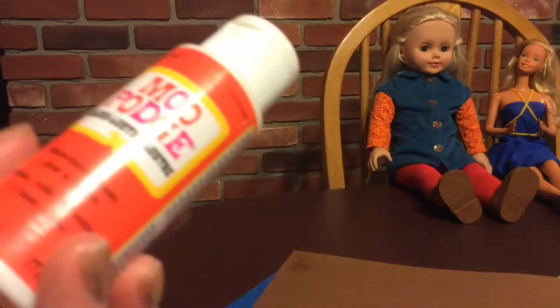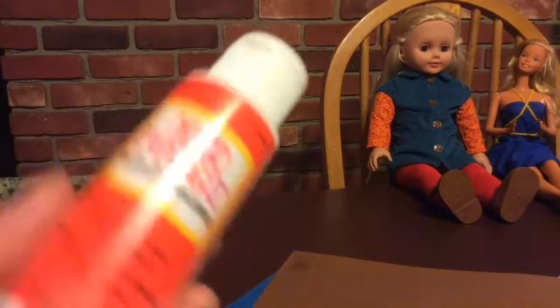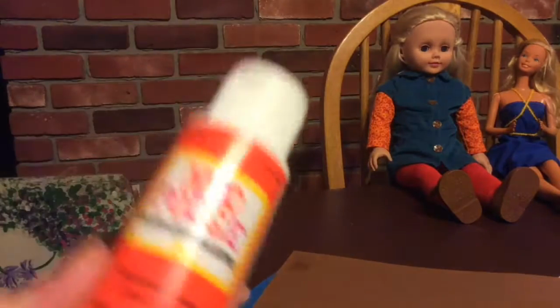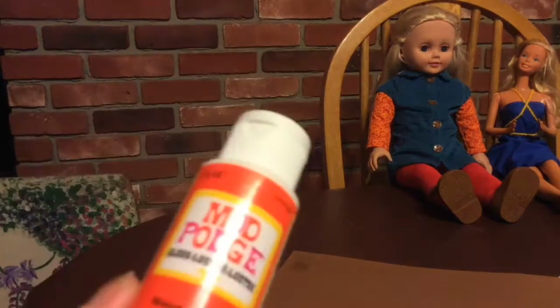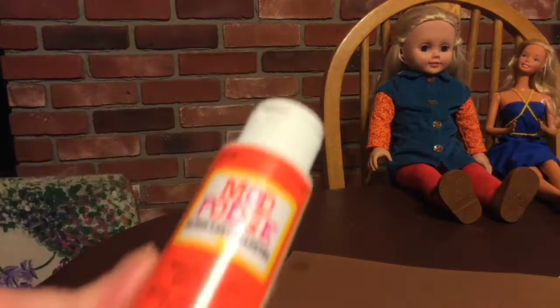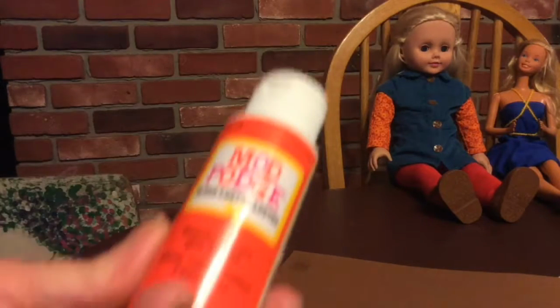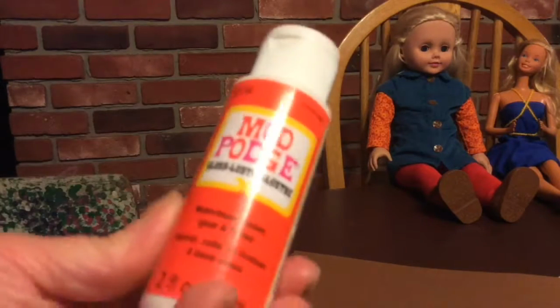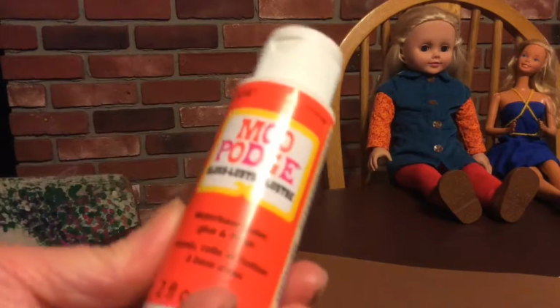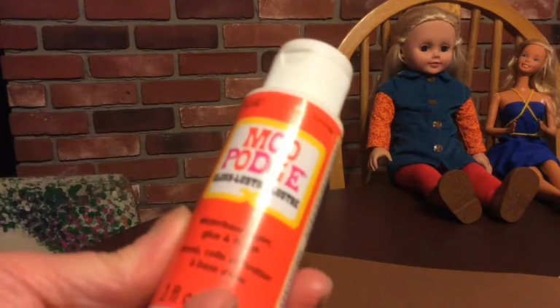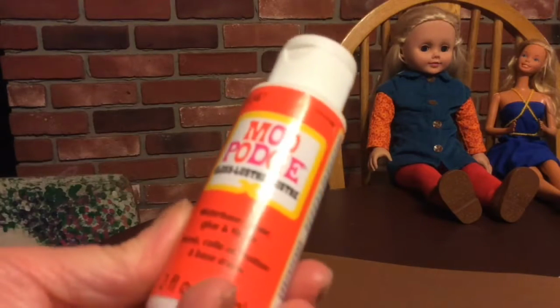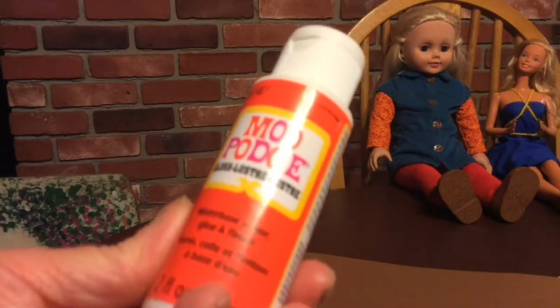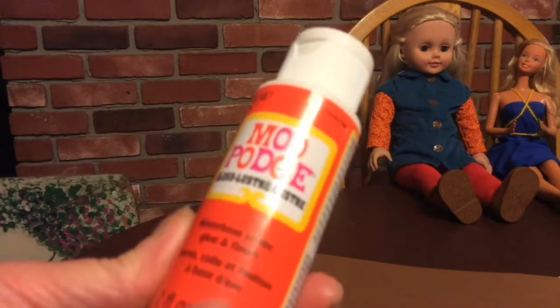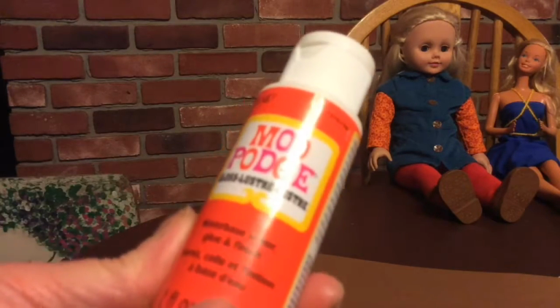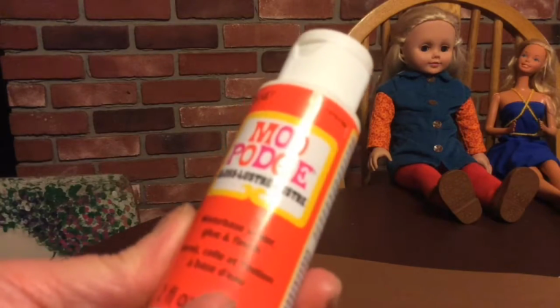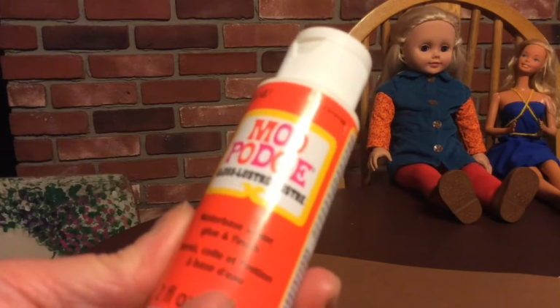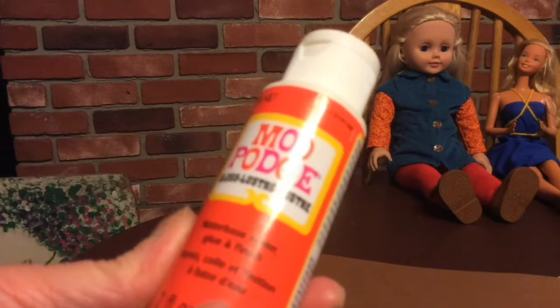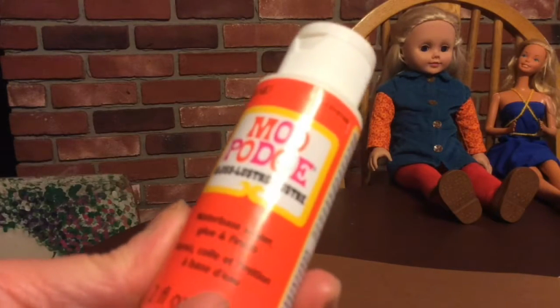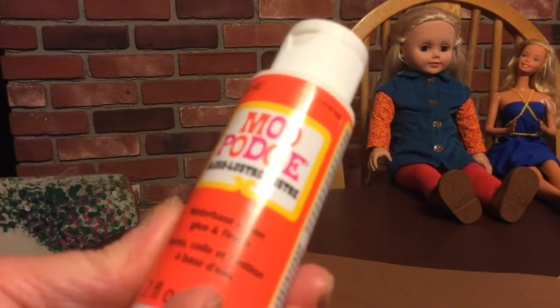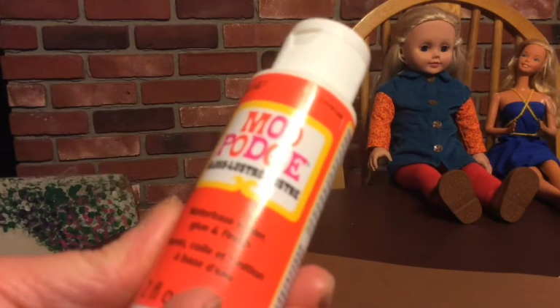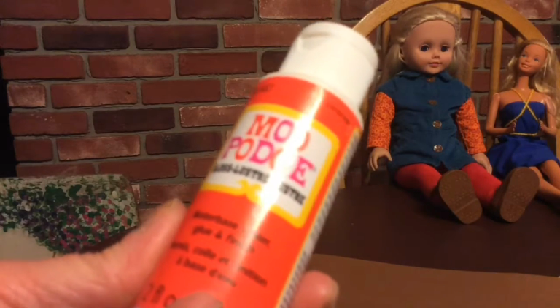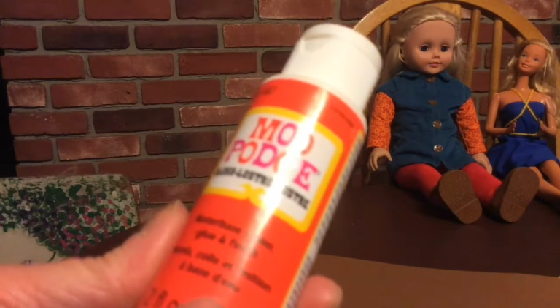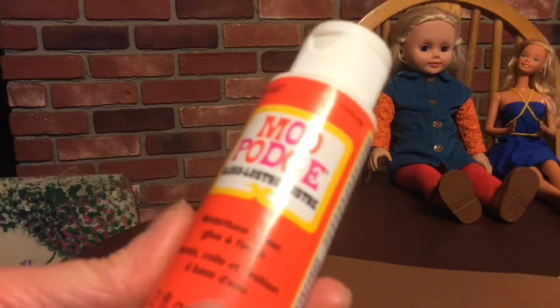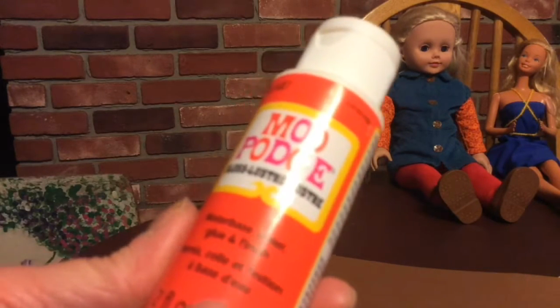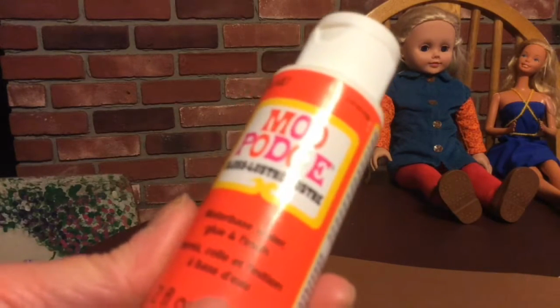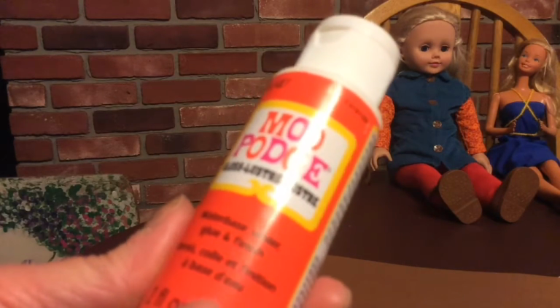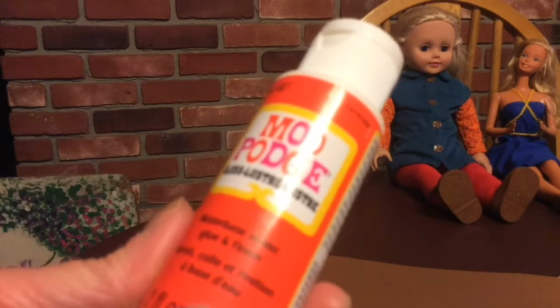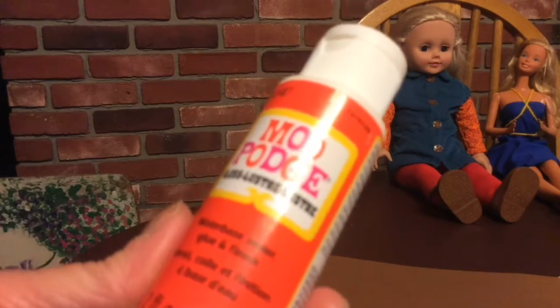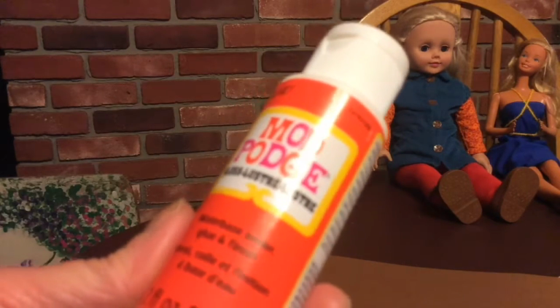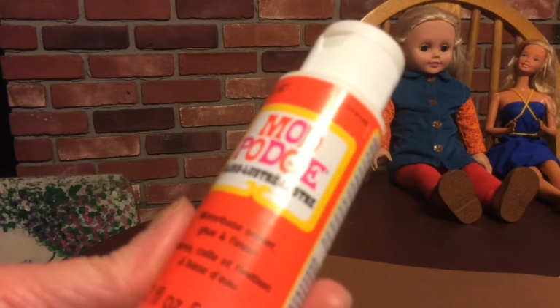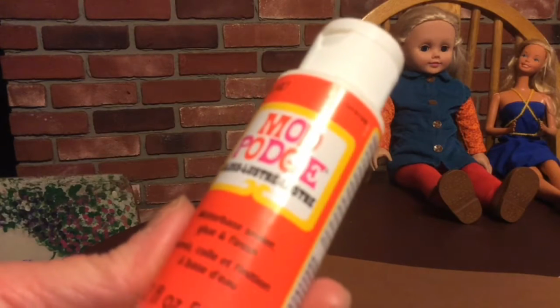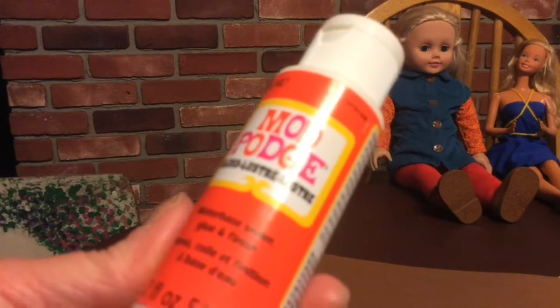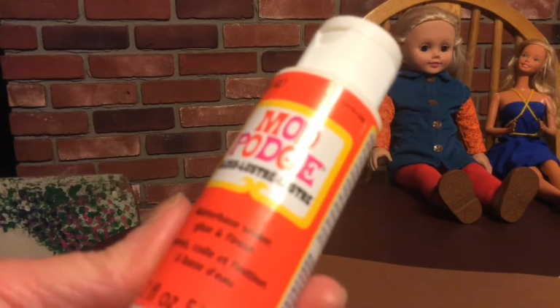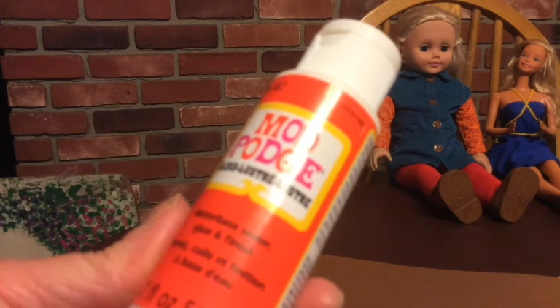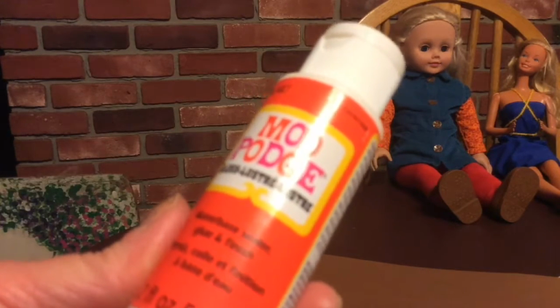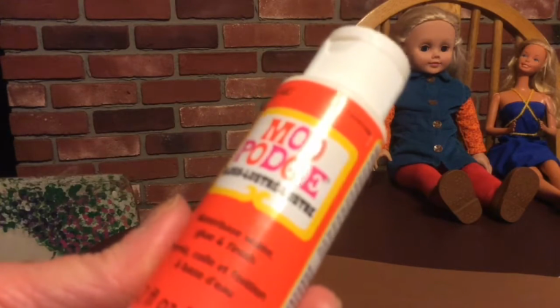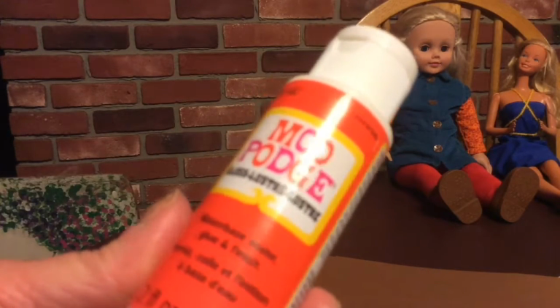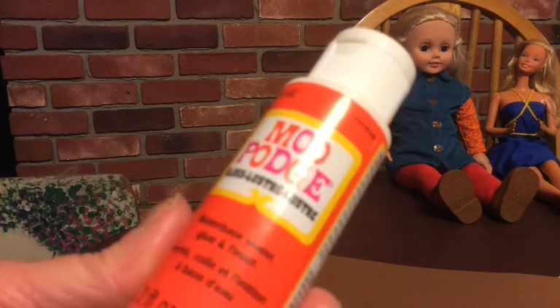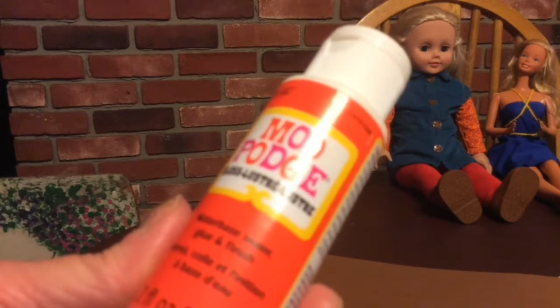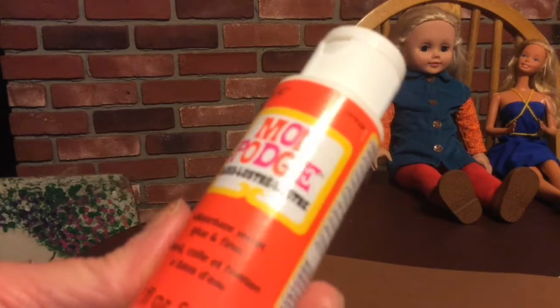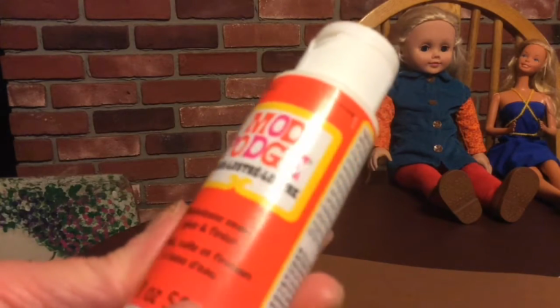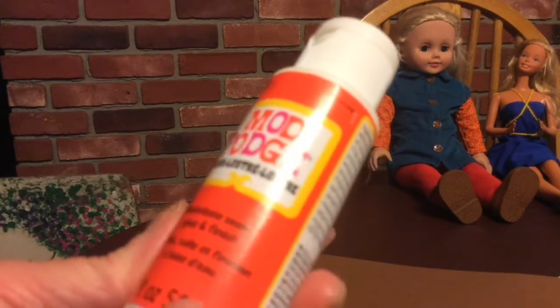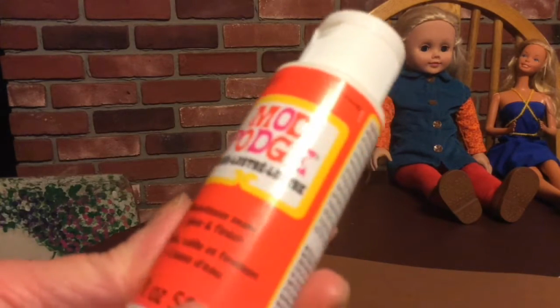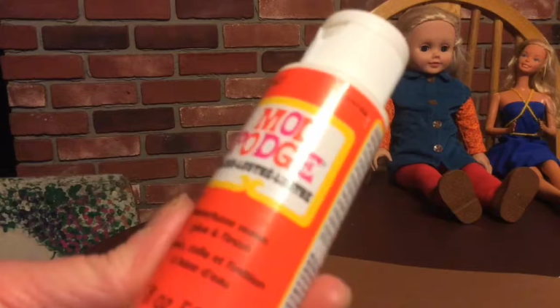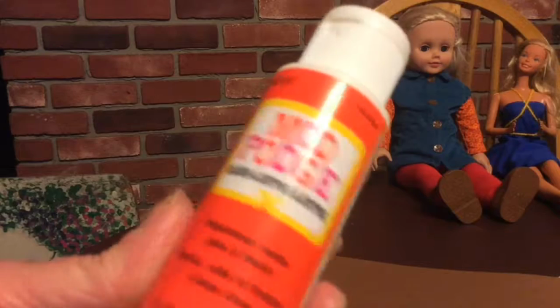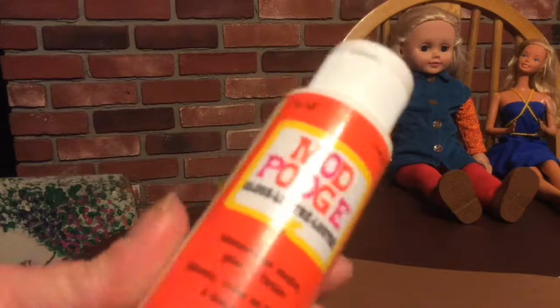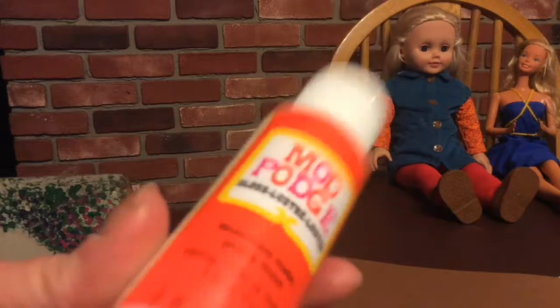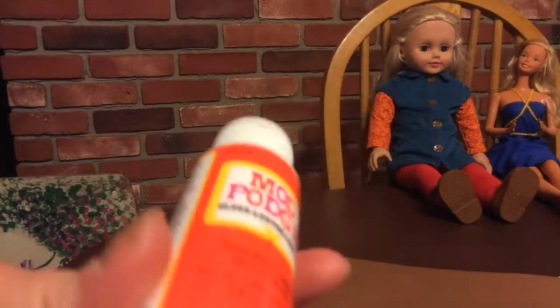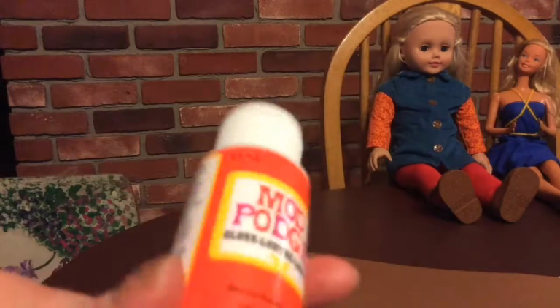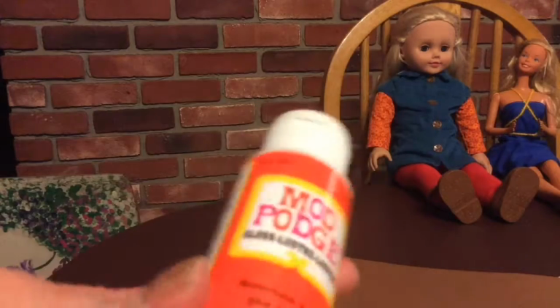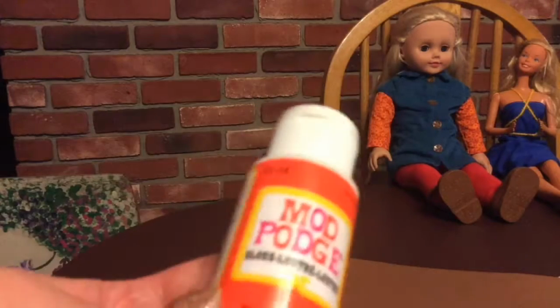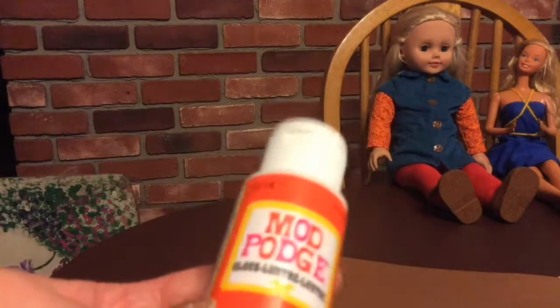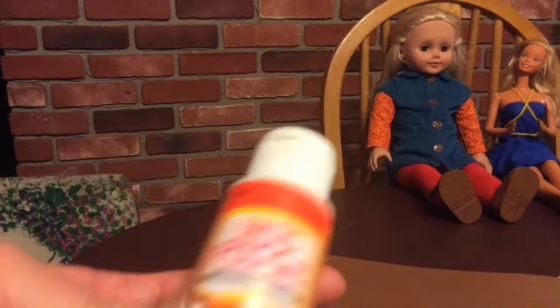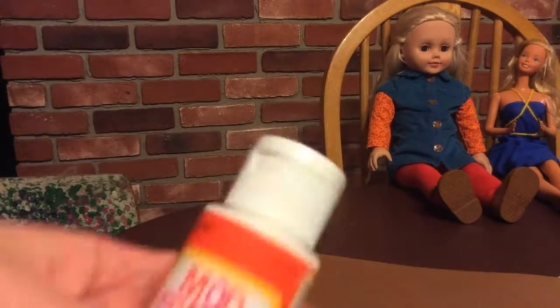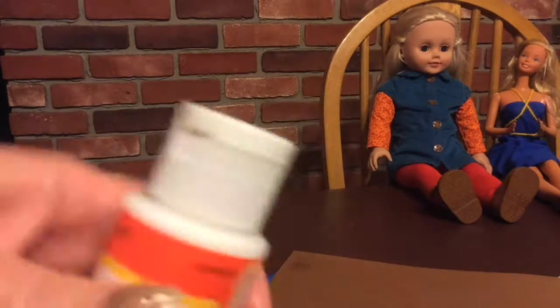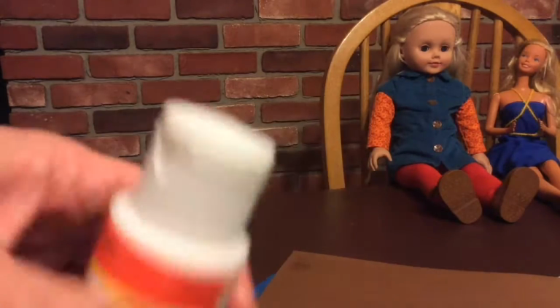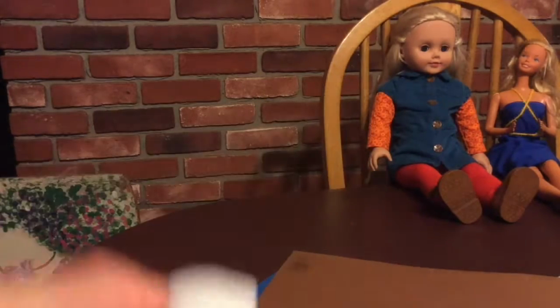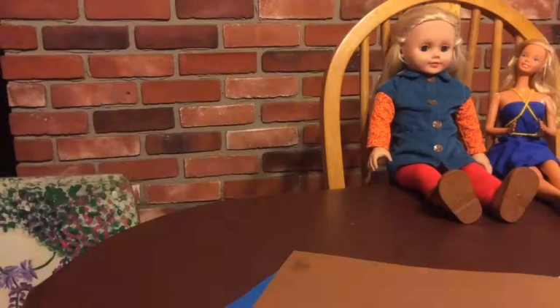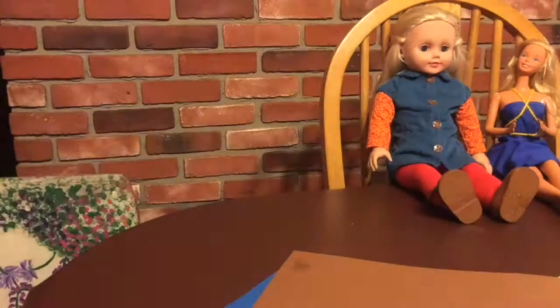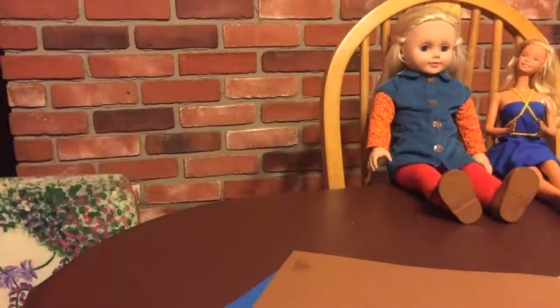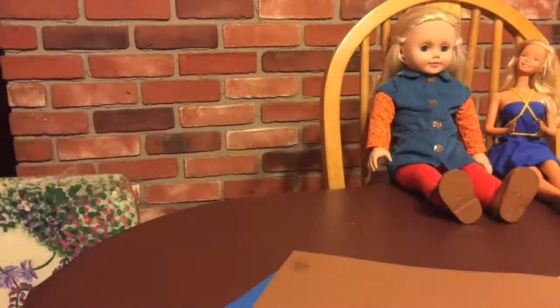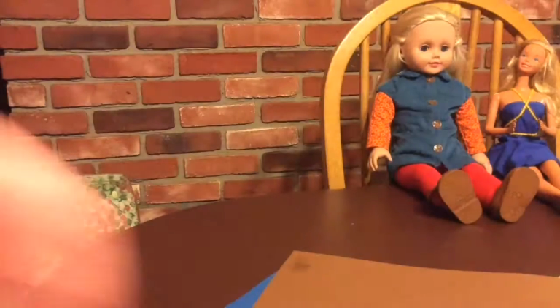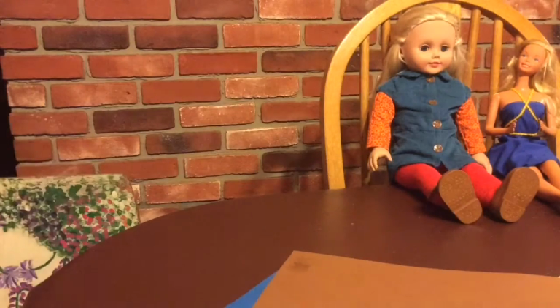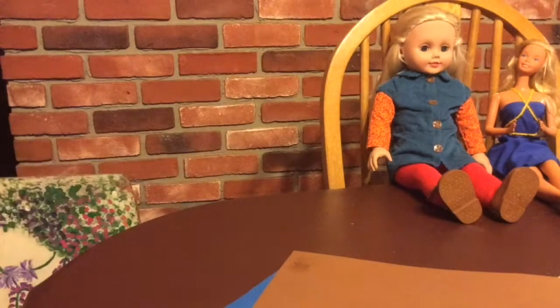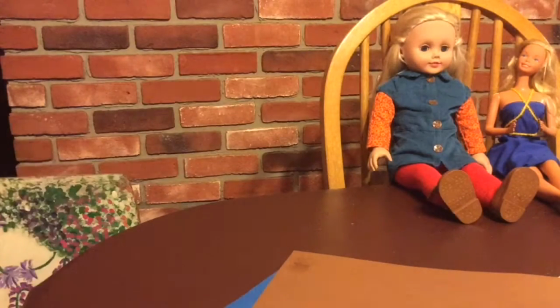Libraries usually have Adobe Reader, so you could scale down a picture of your own cell phone to the size of your doll.